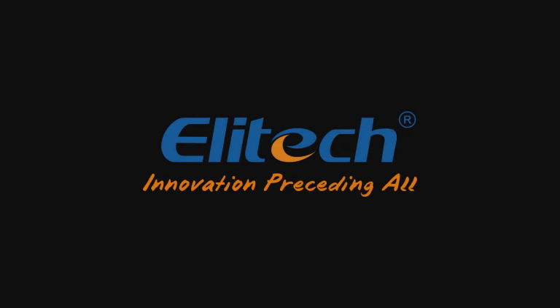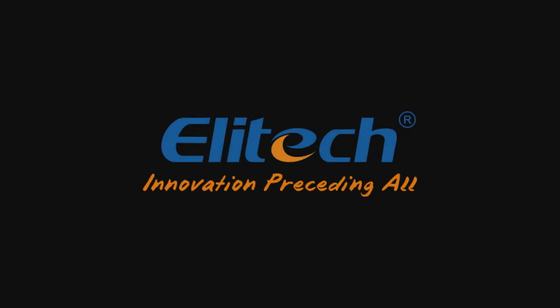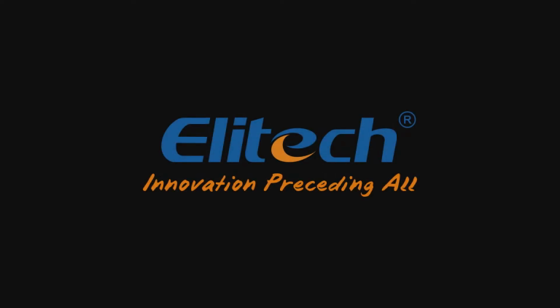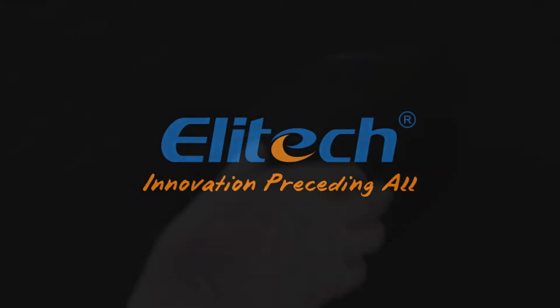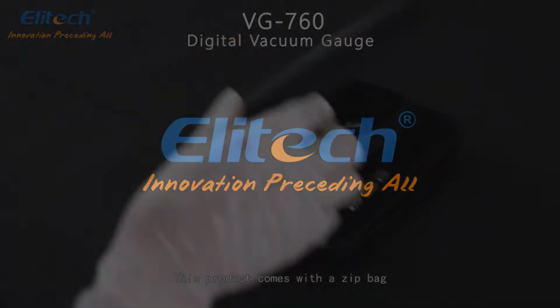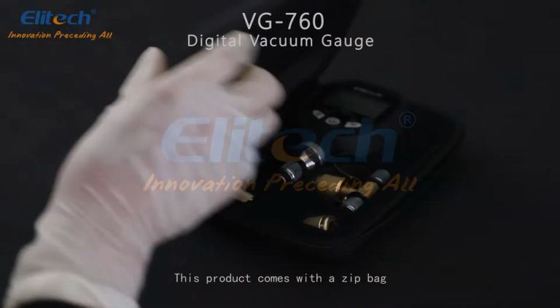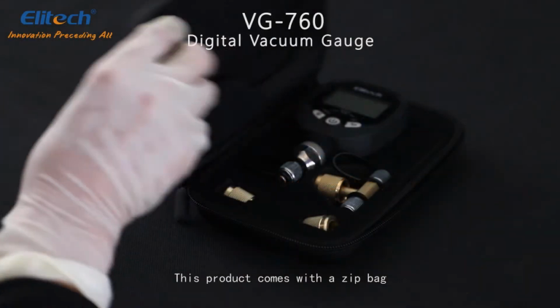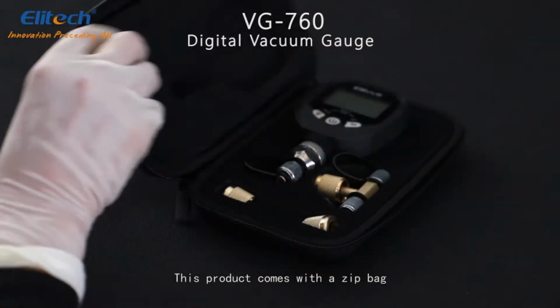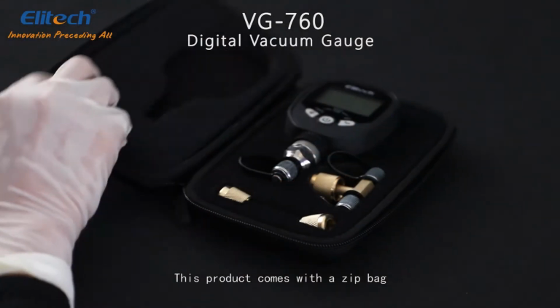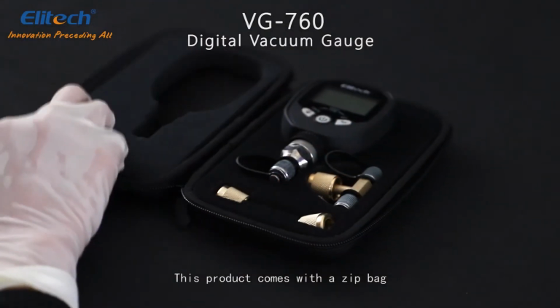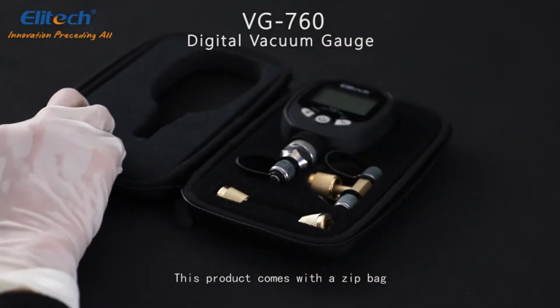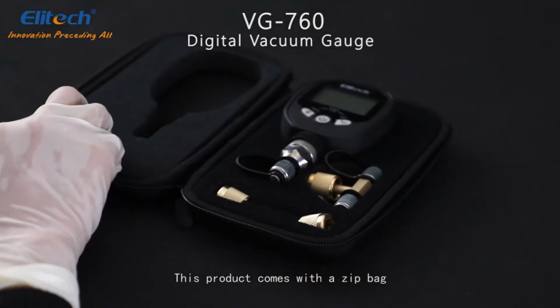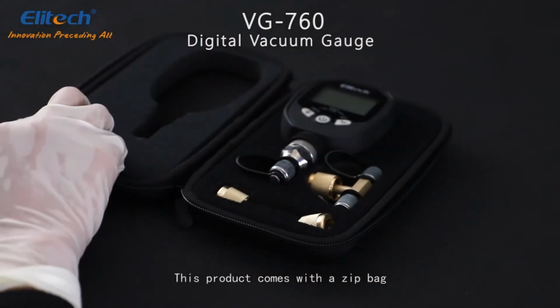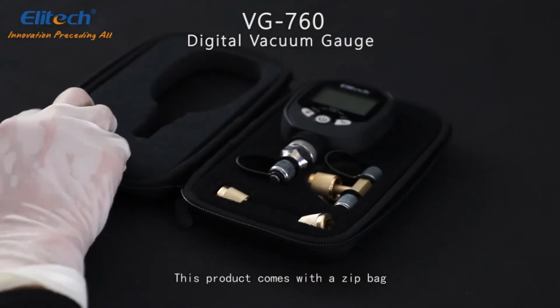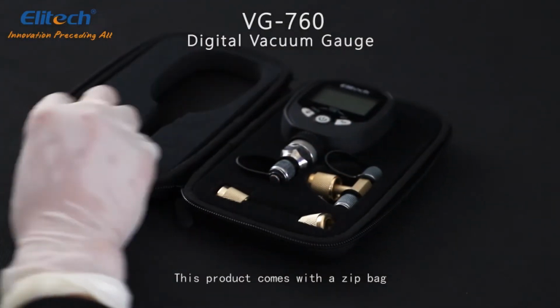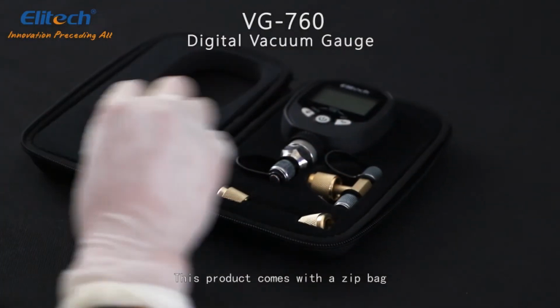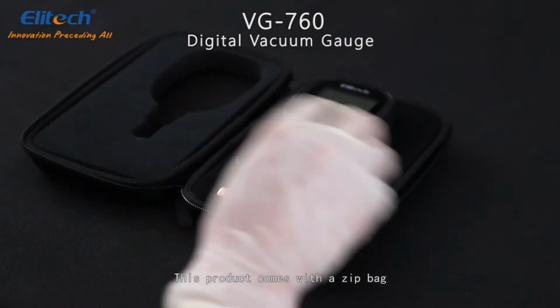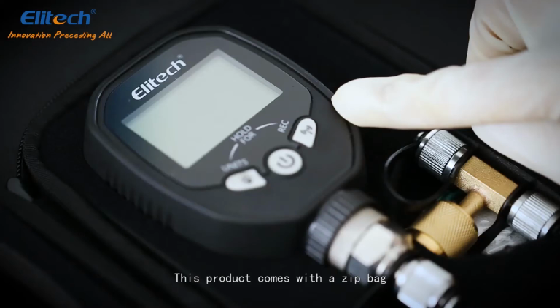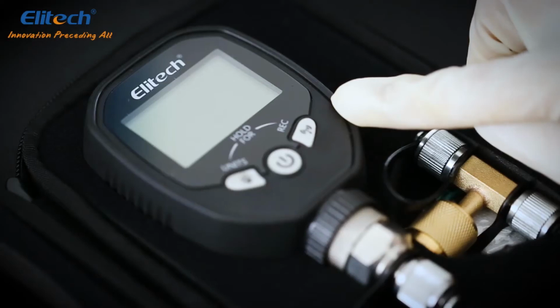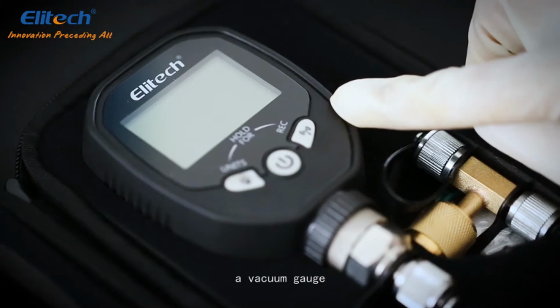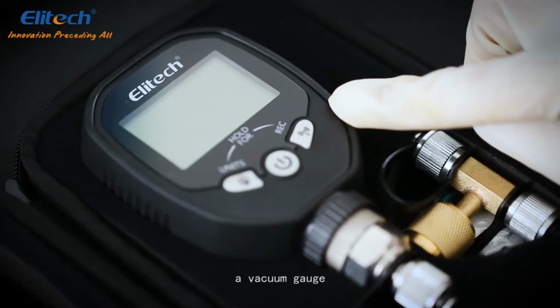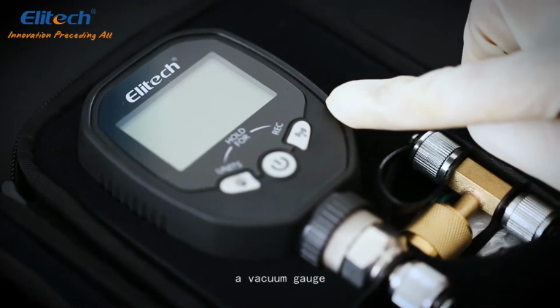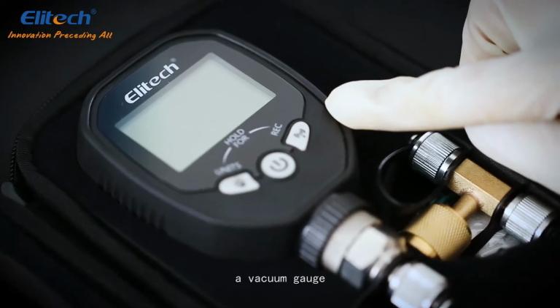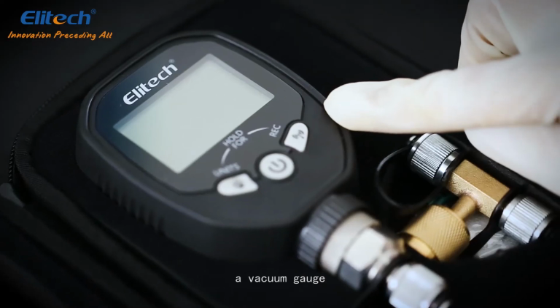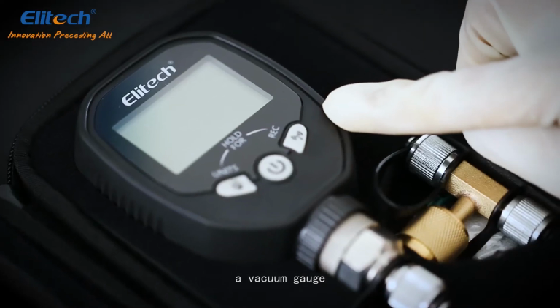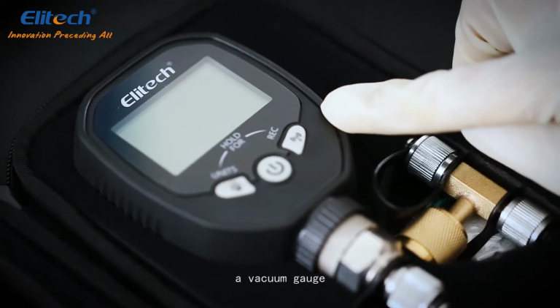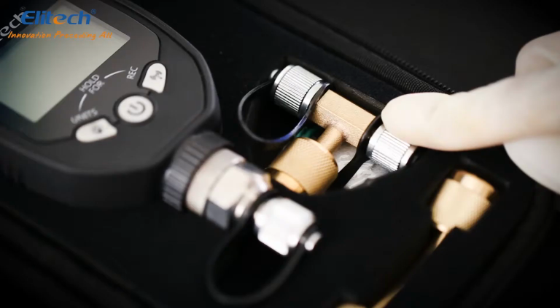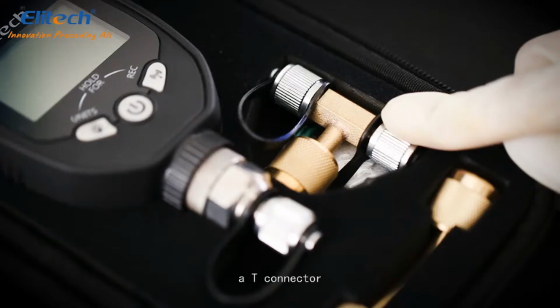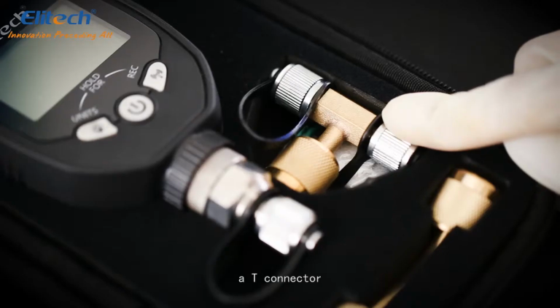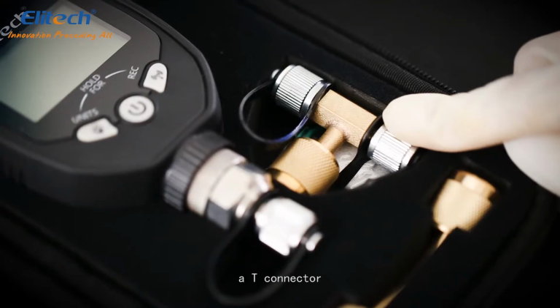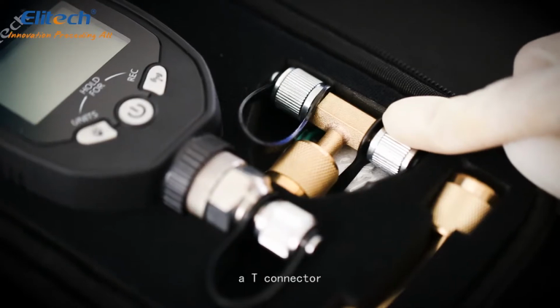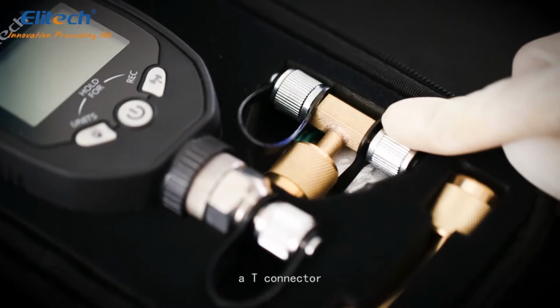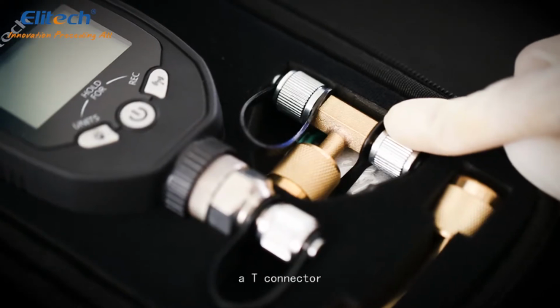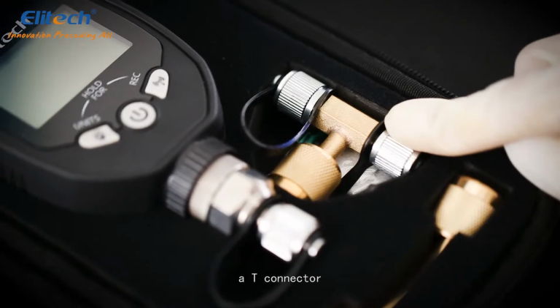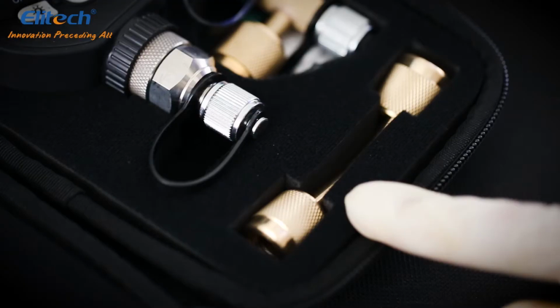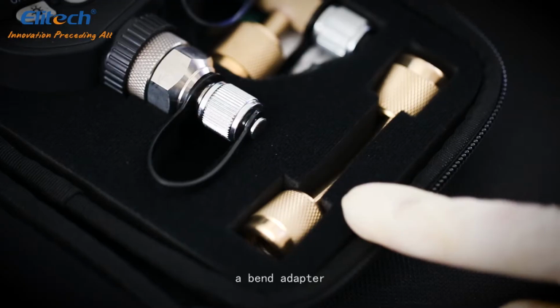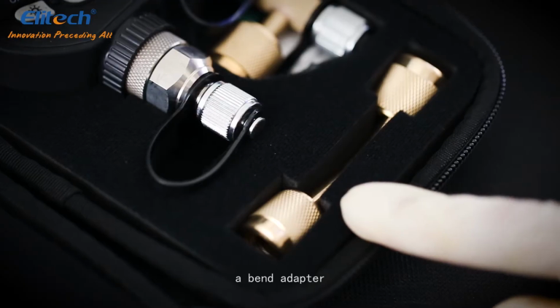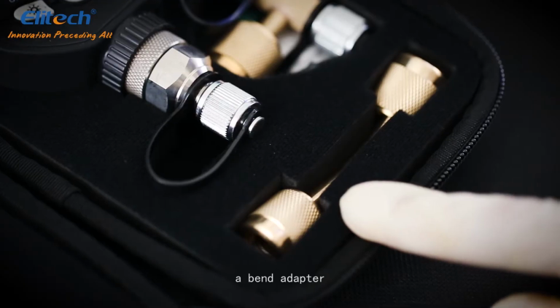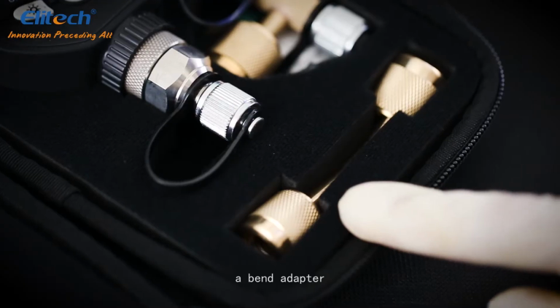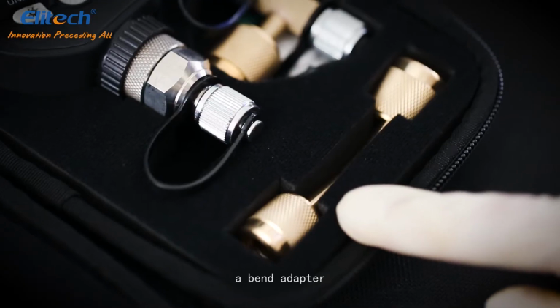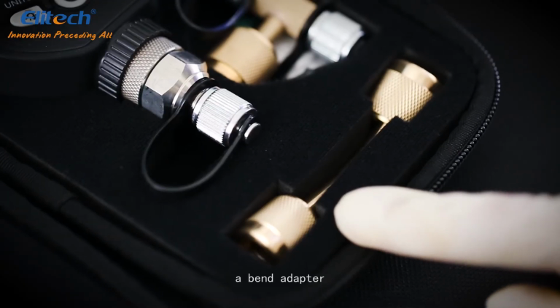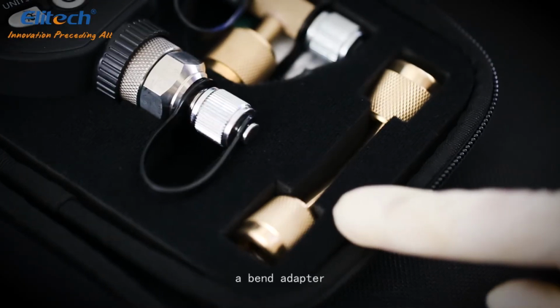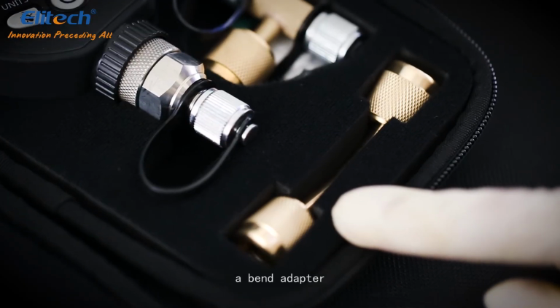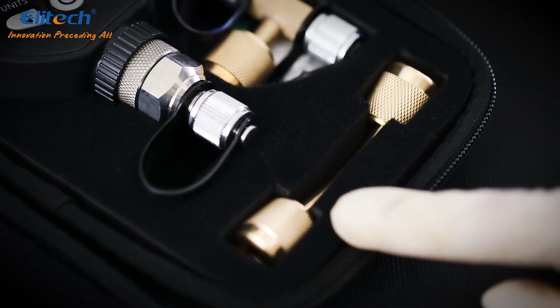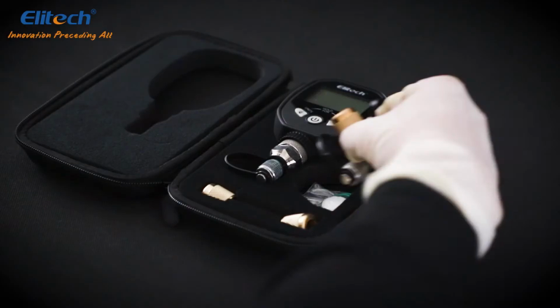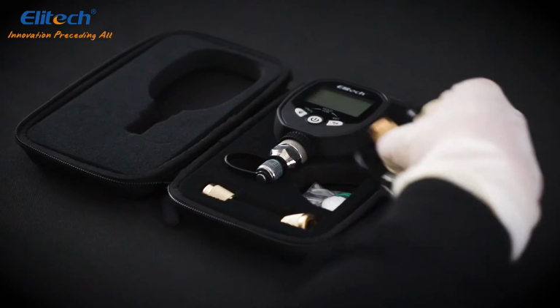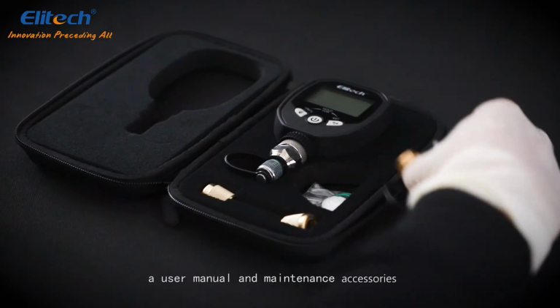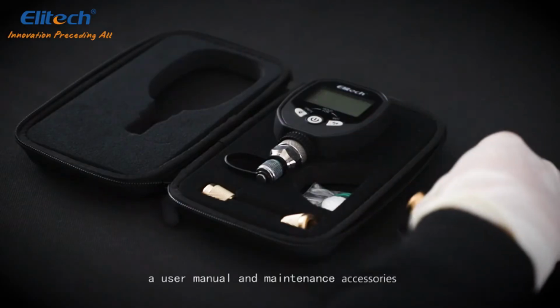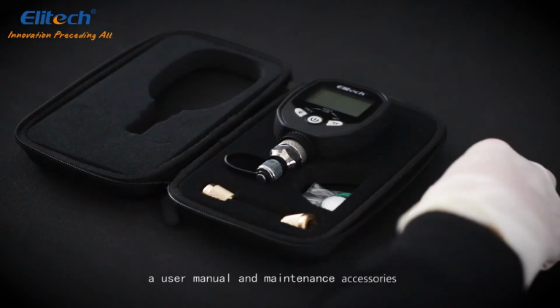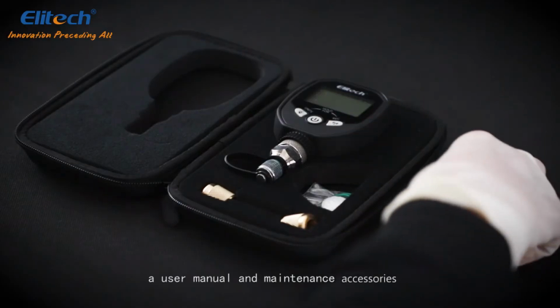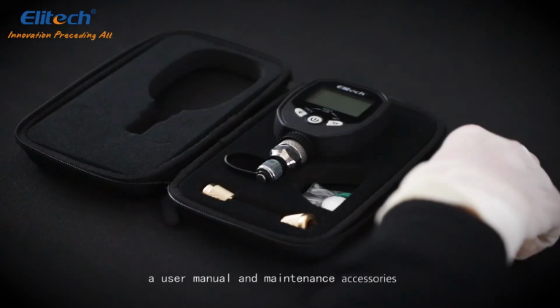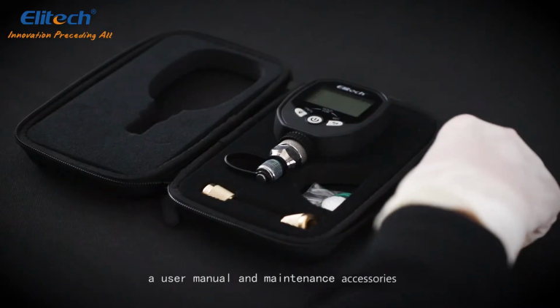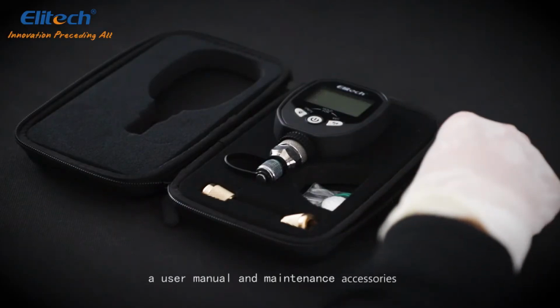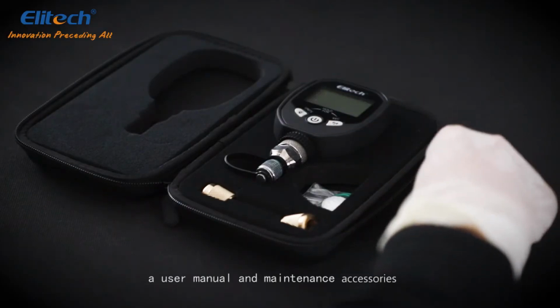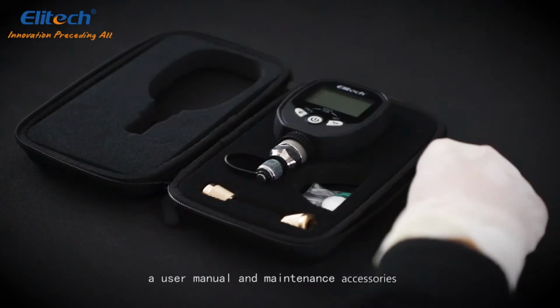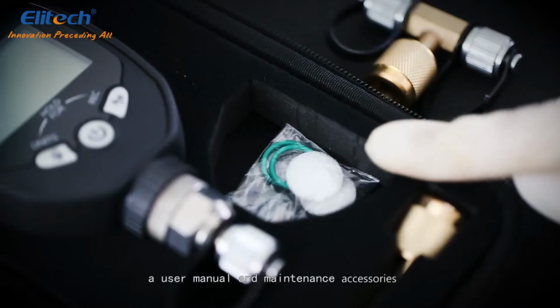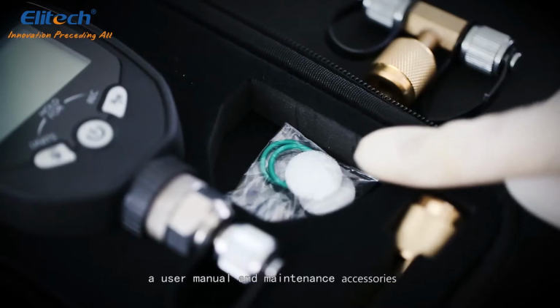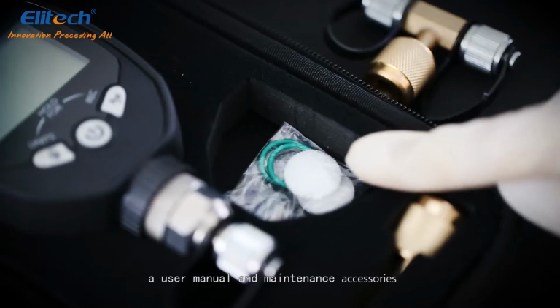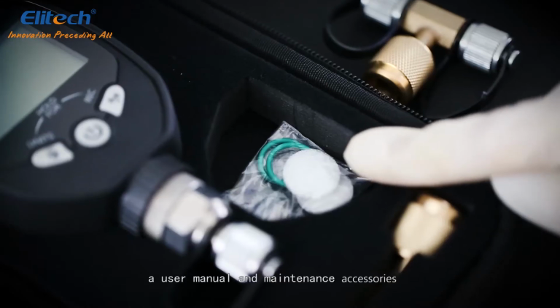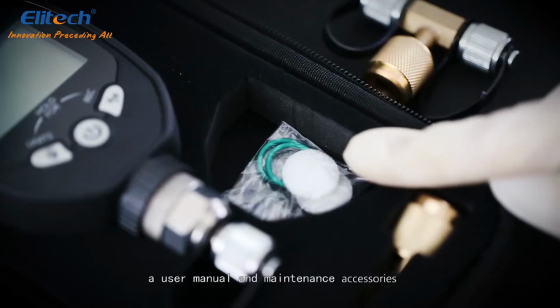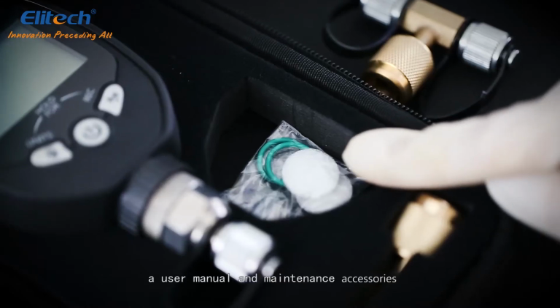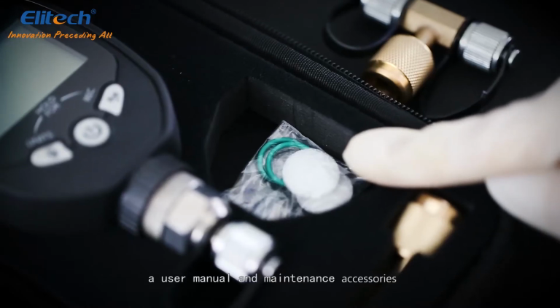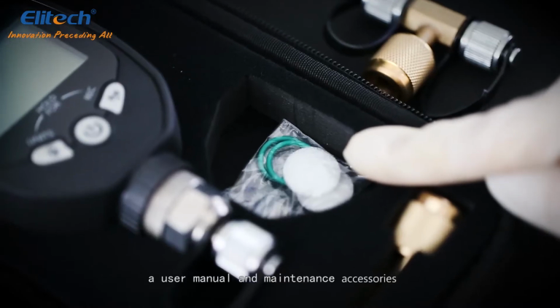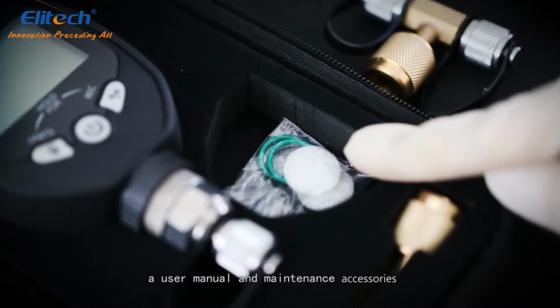This product comes with a zip bag, a vacuum gauge, a T-connector, a bend adapter, a user manual, and maintenance accessories.